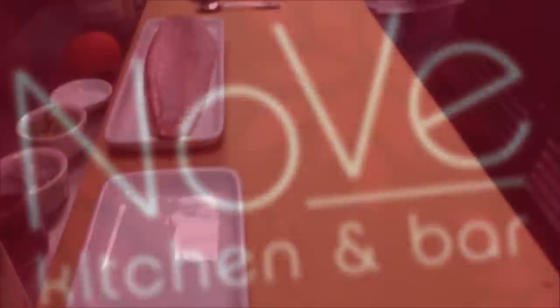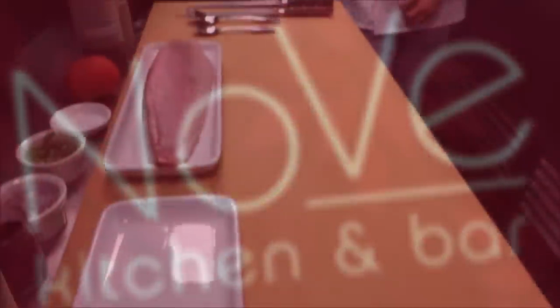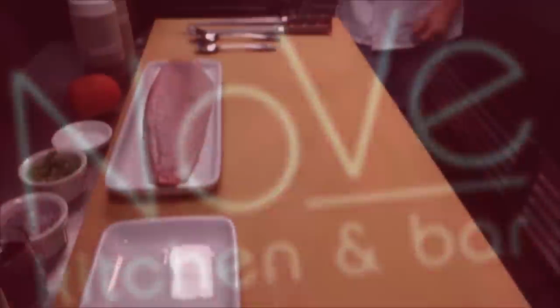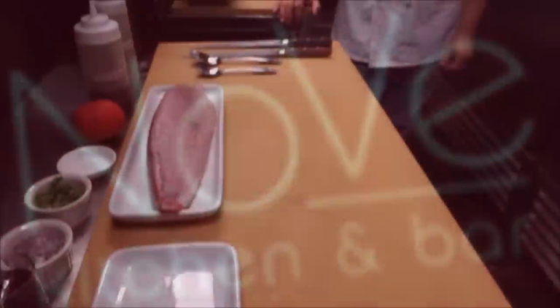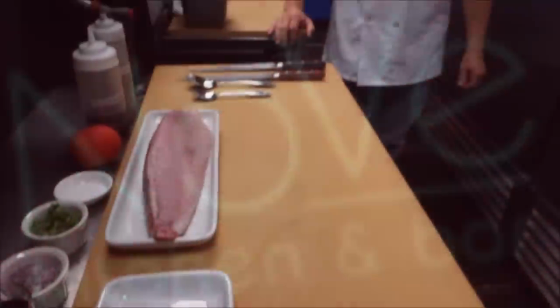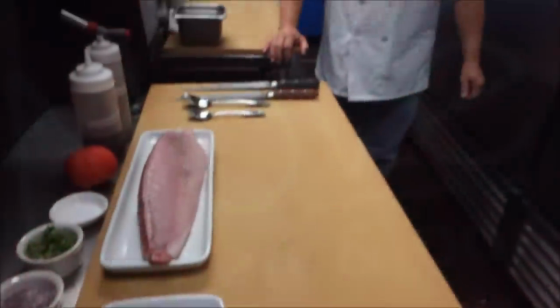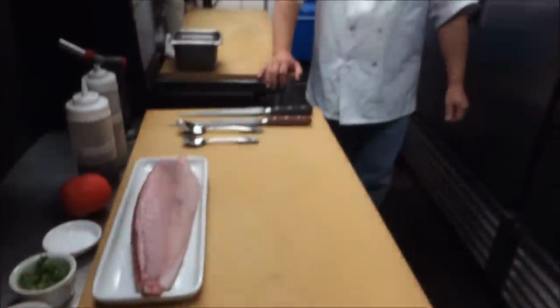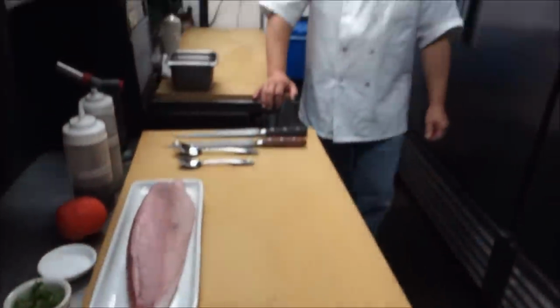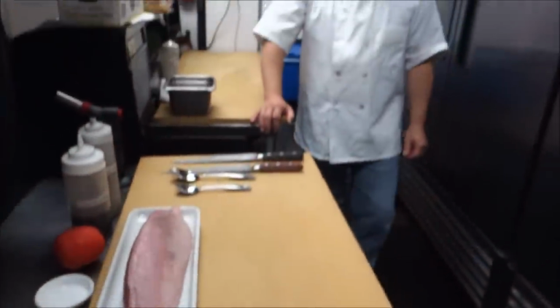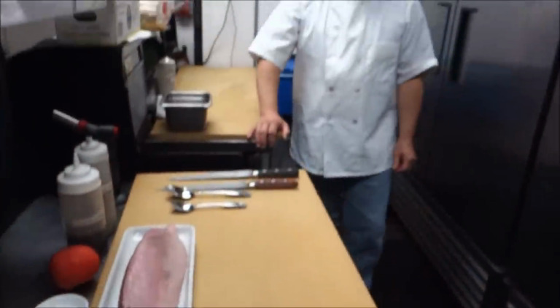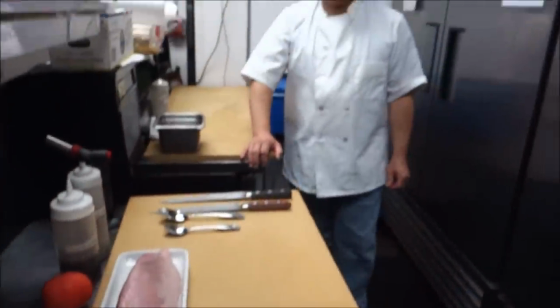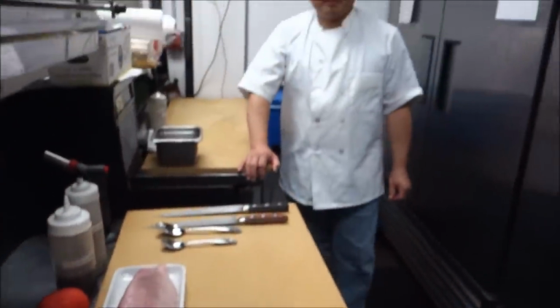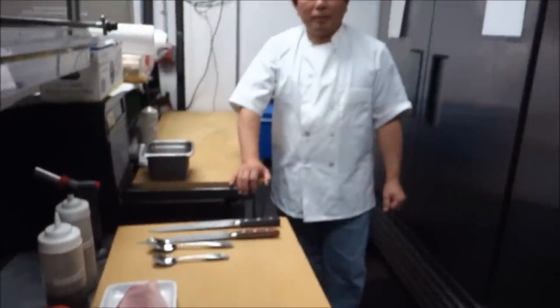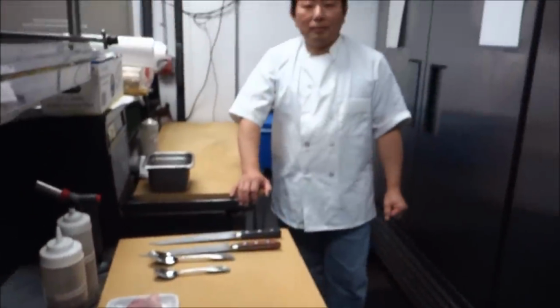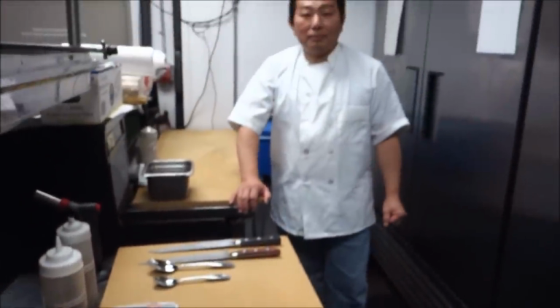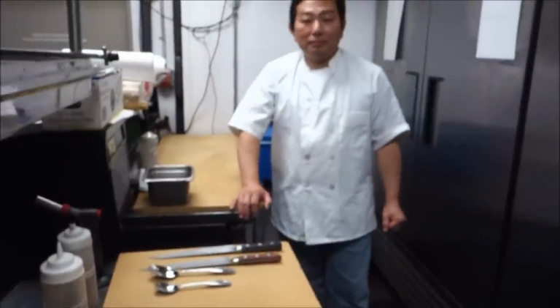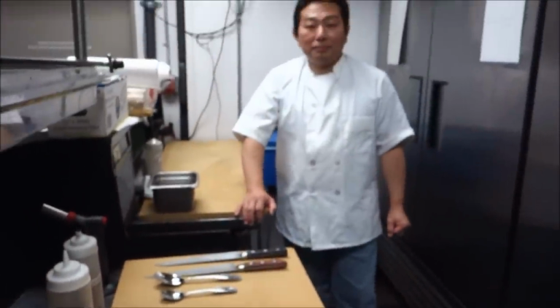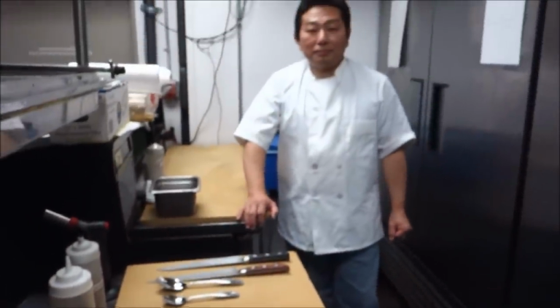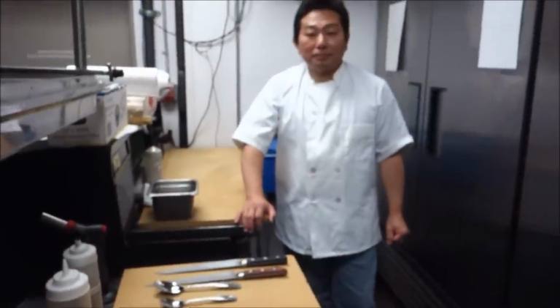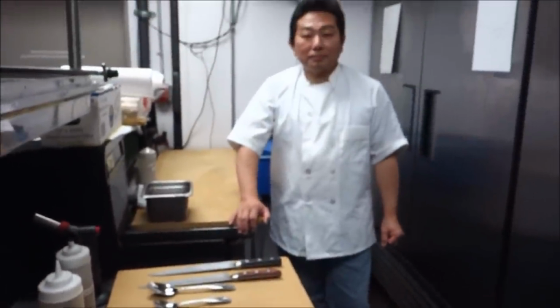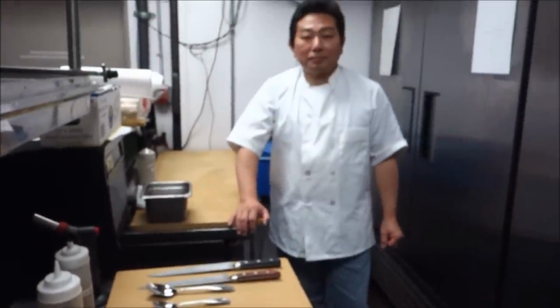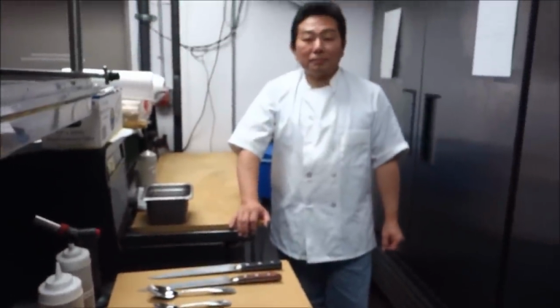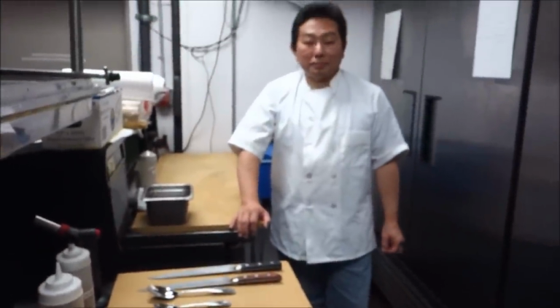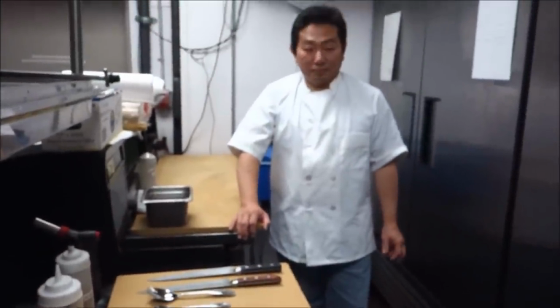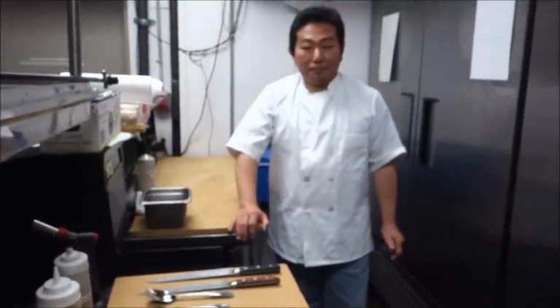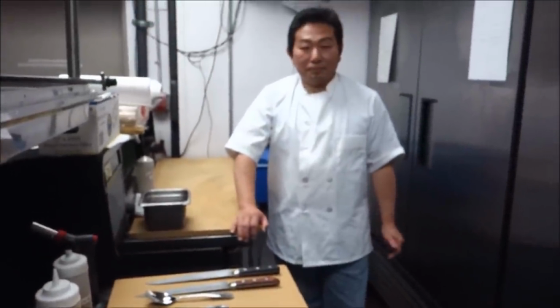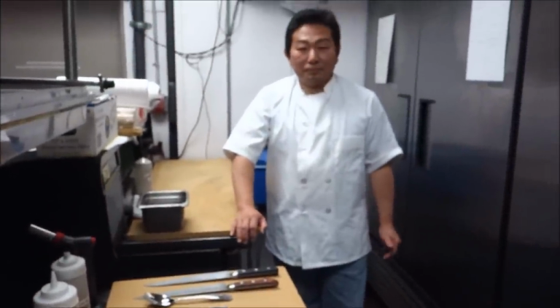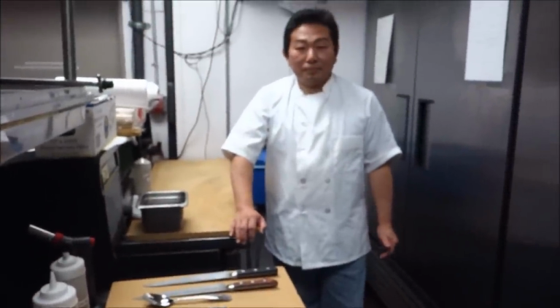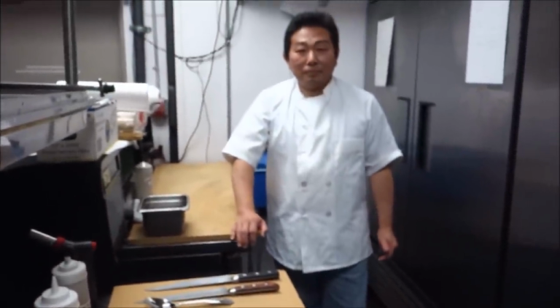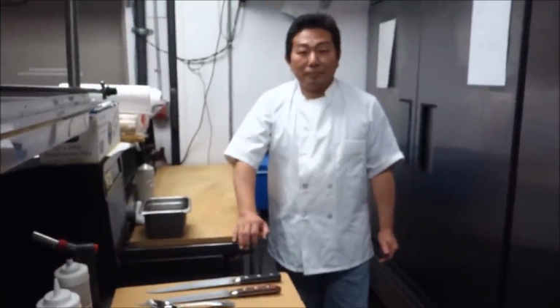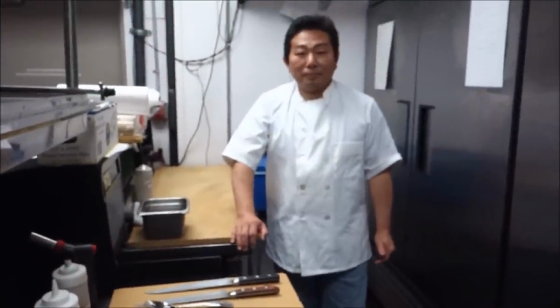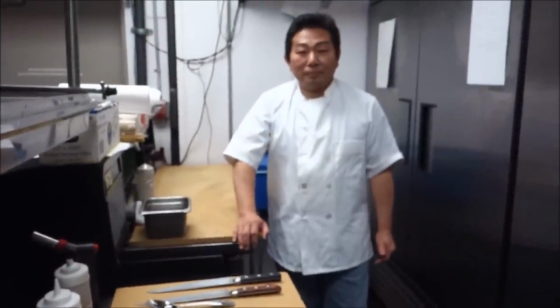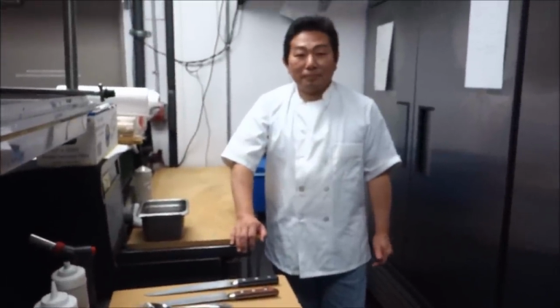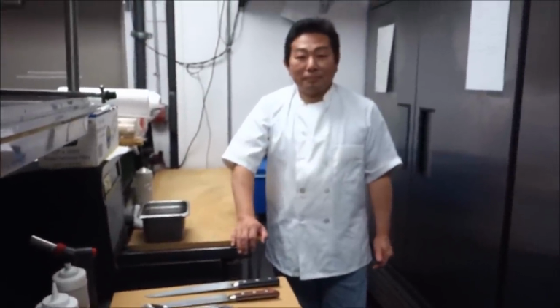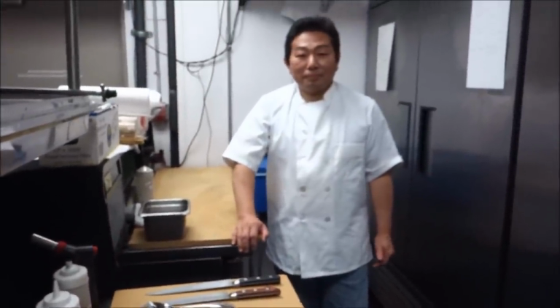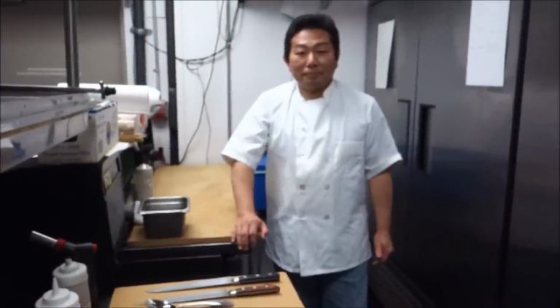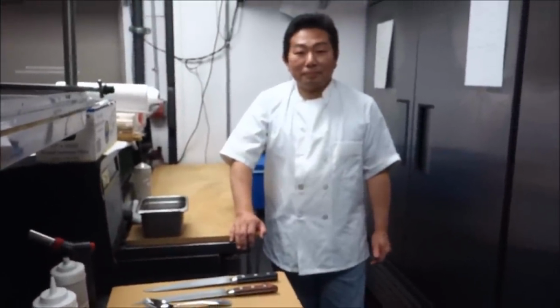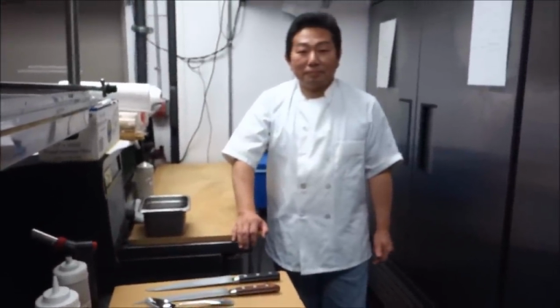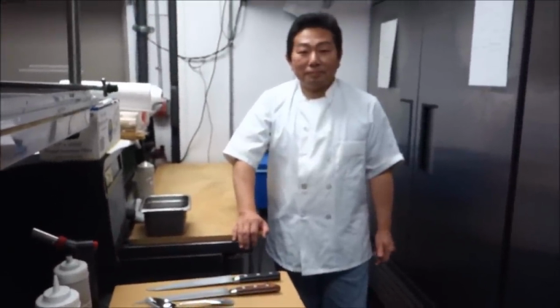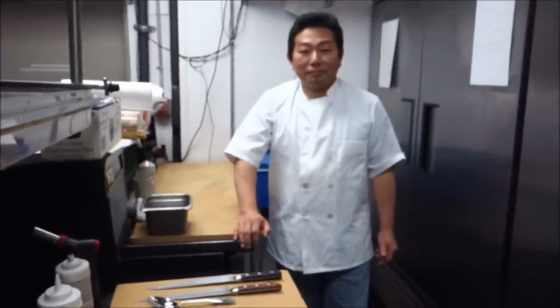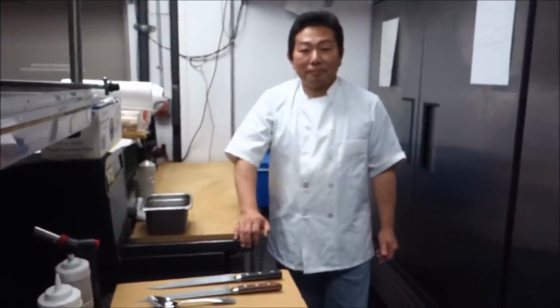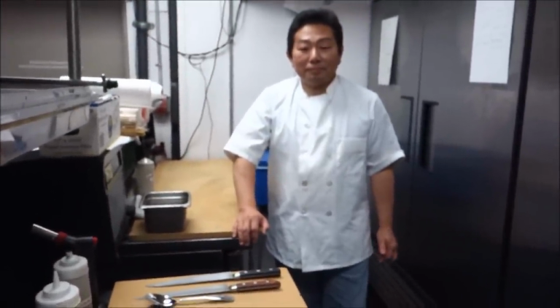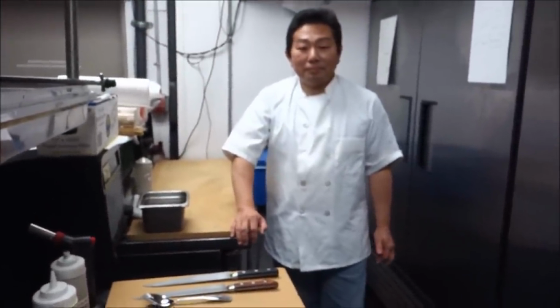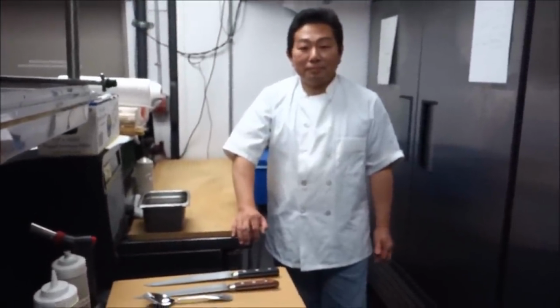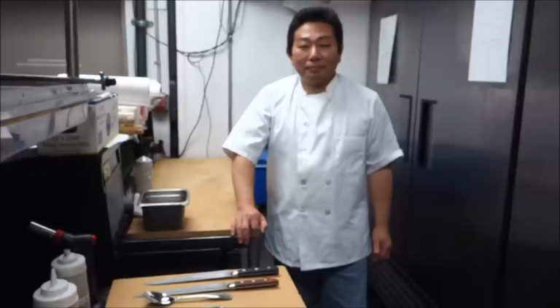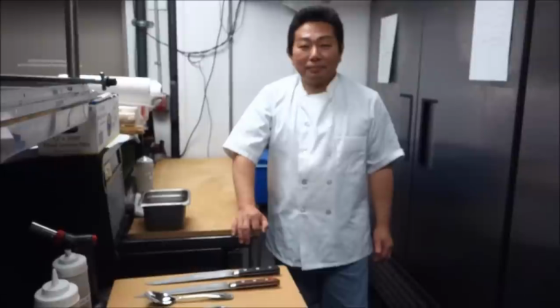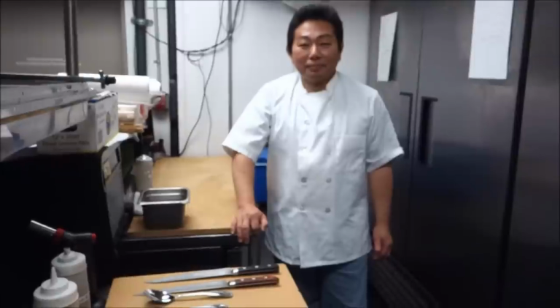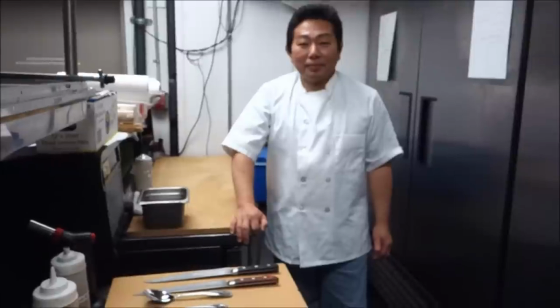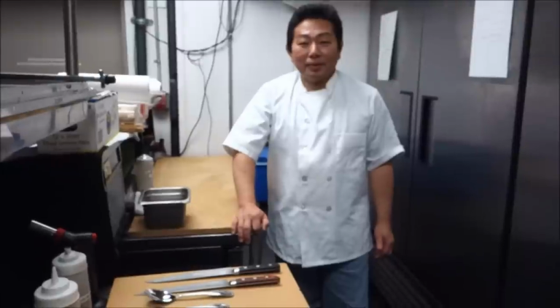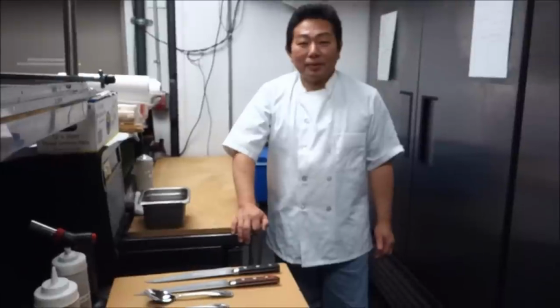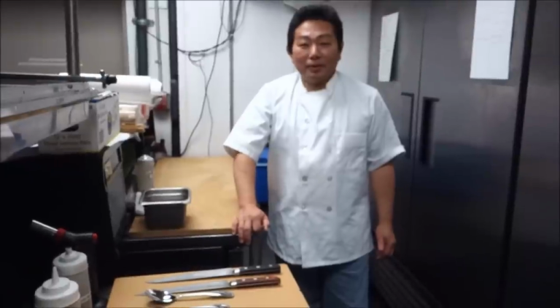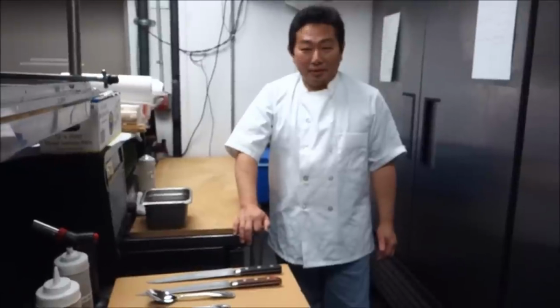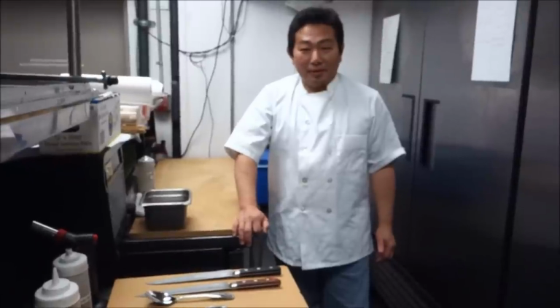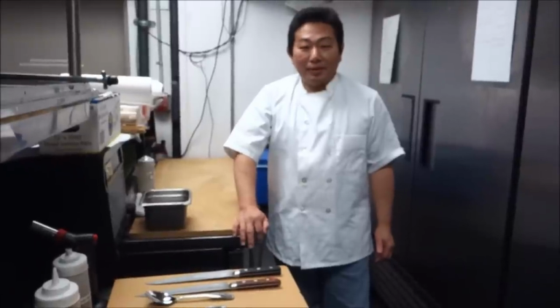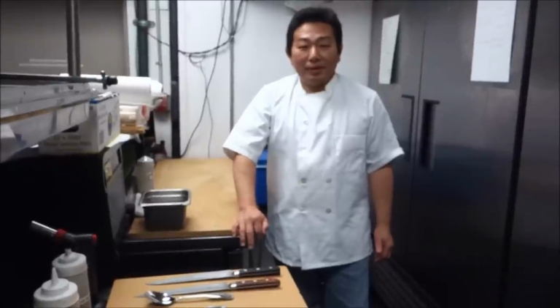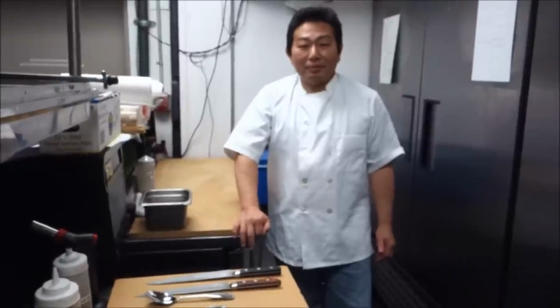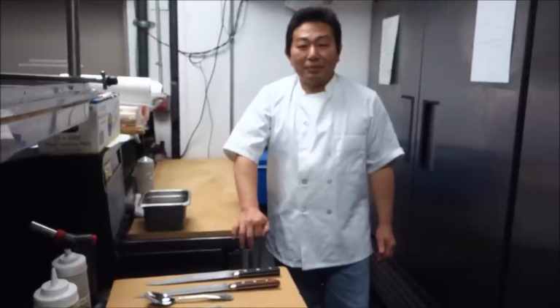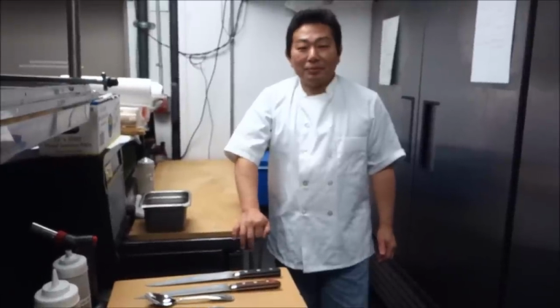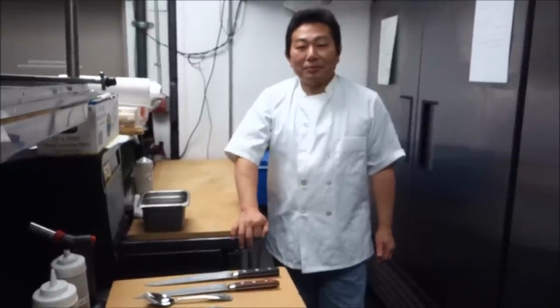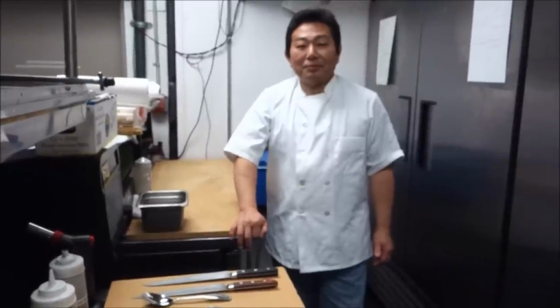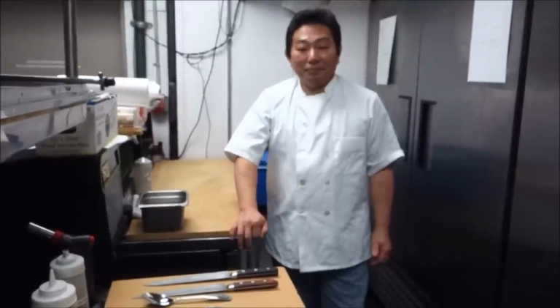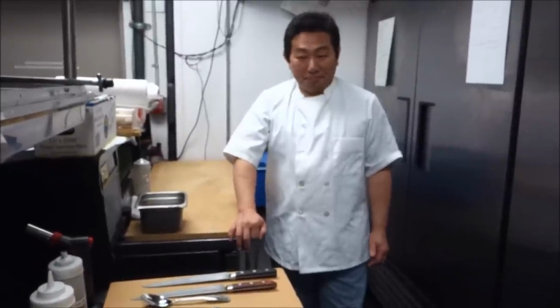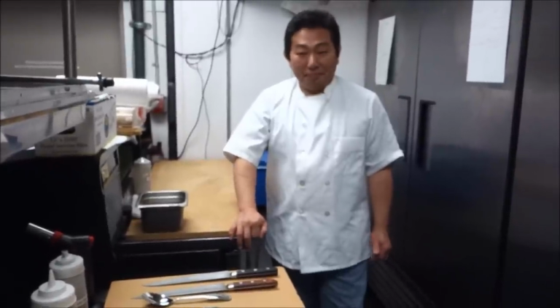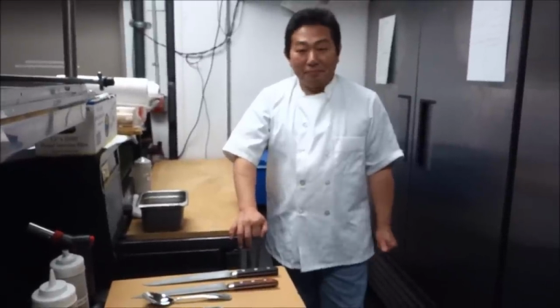Hi and welcome to another episode of Novi Sushi & Bar with Master Sushi Chef Hiro Tadada. Hi Hiro, how are you? Hi, how are you? Excellent.